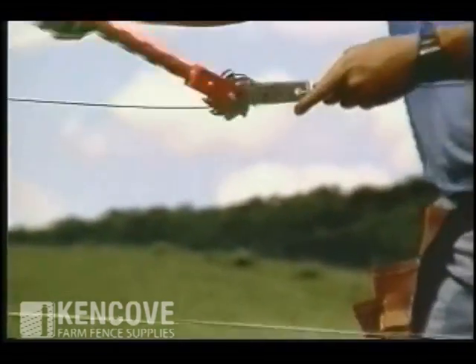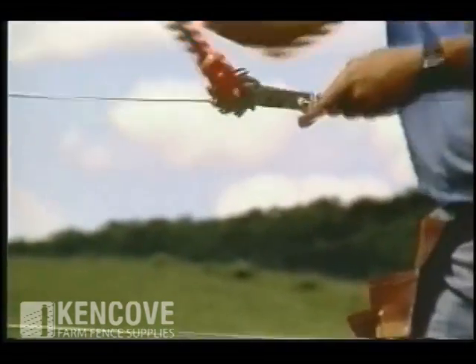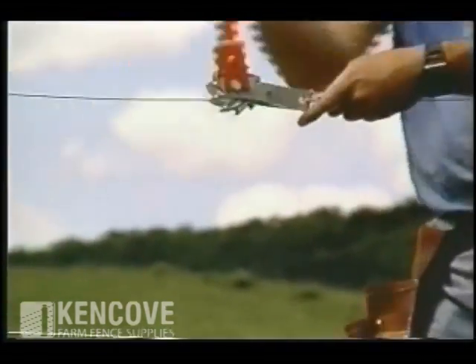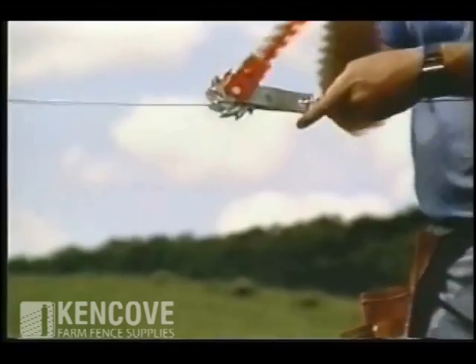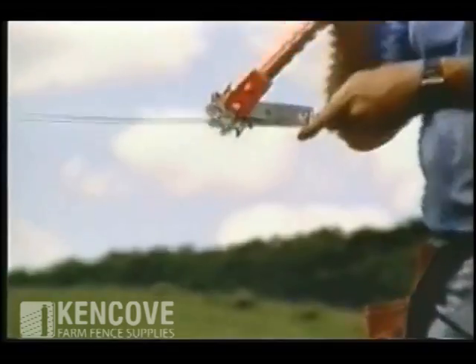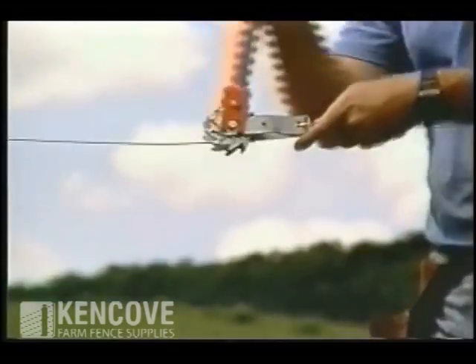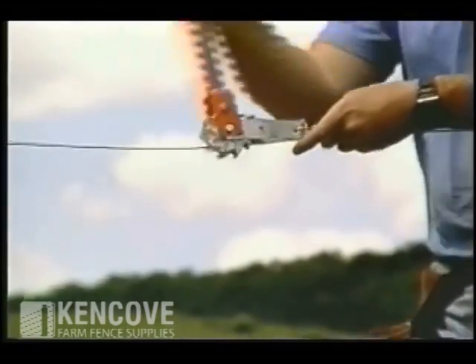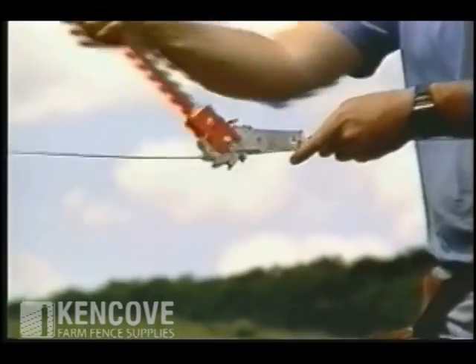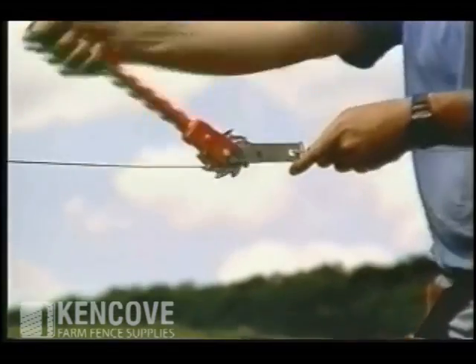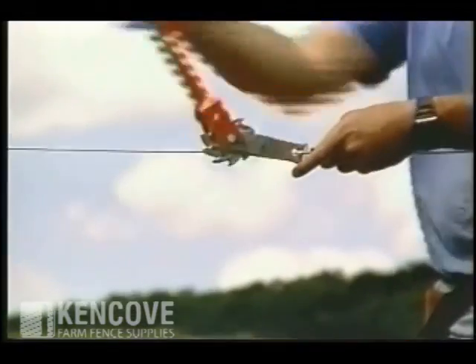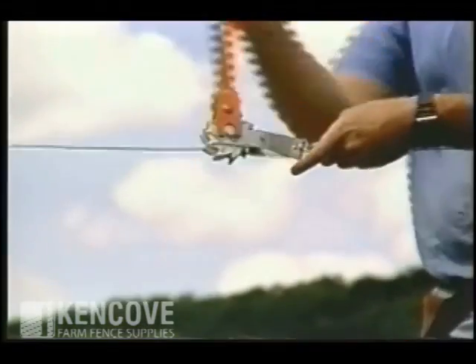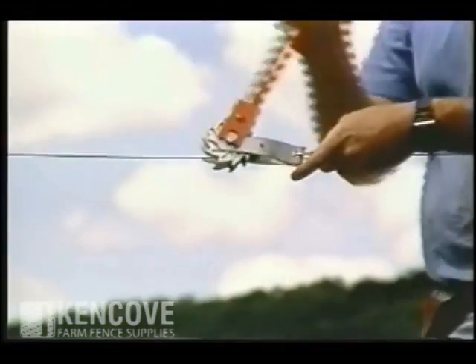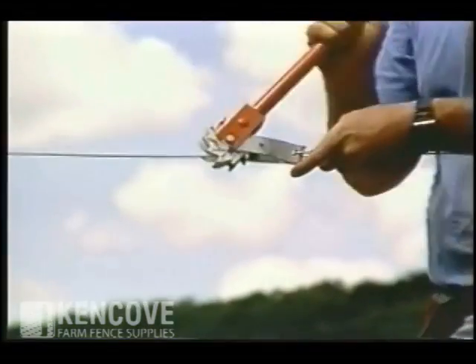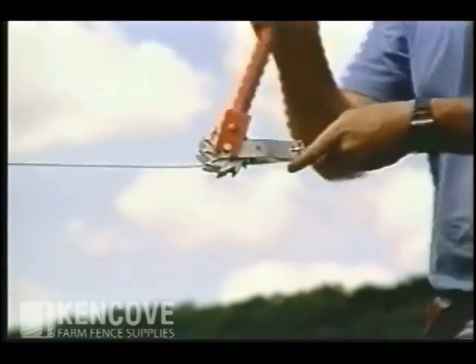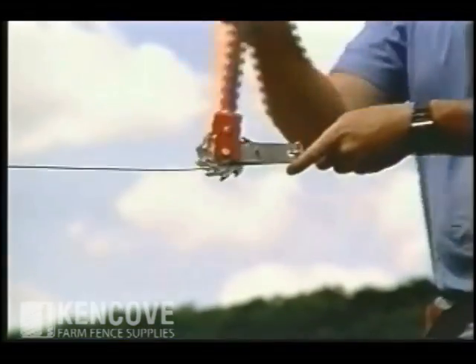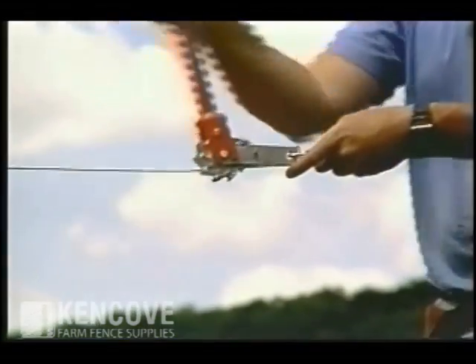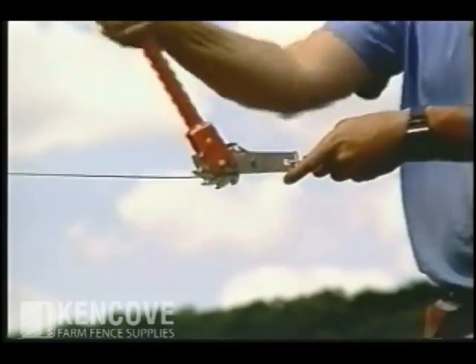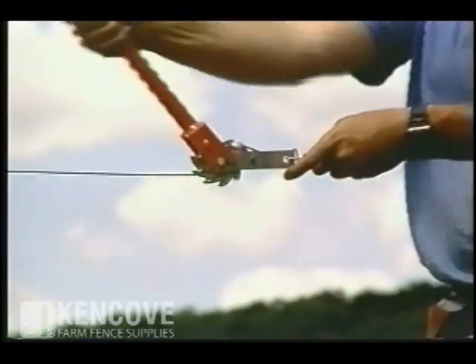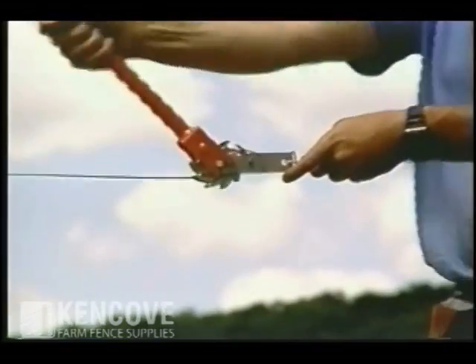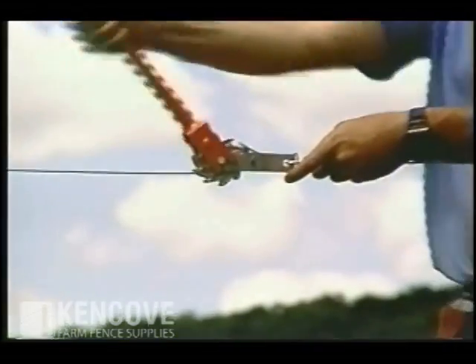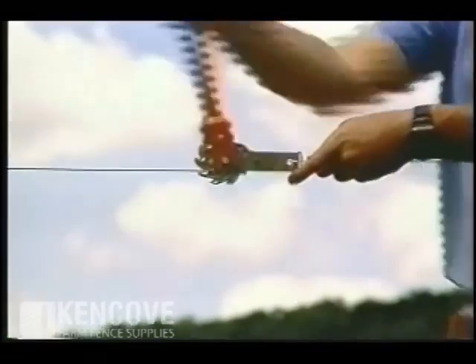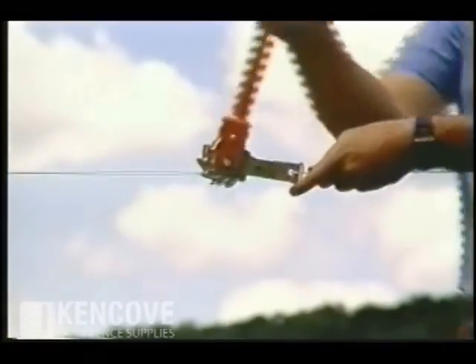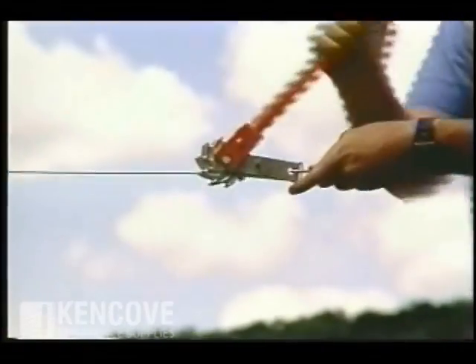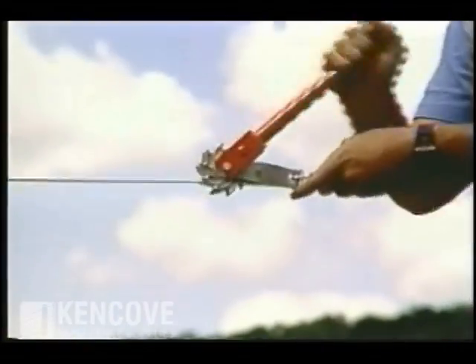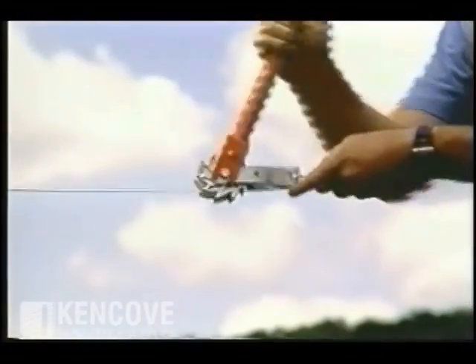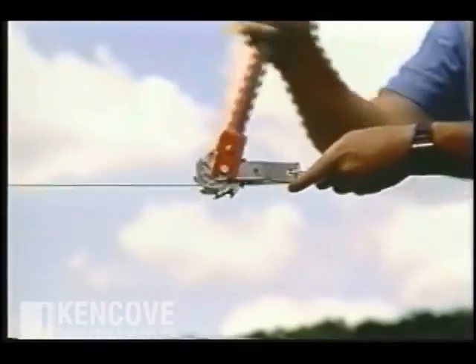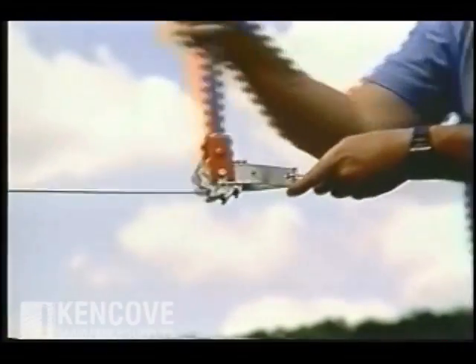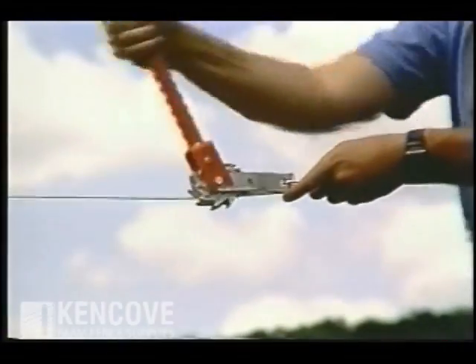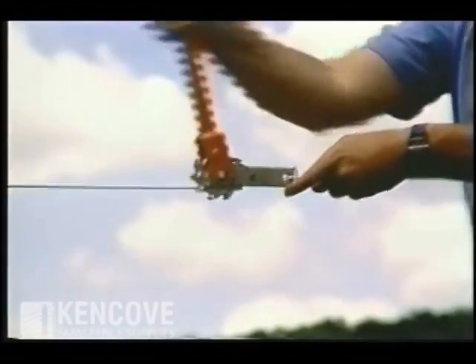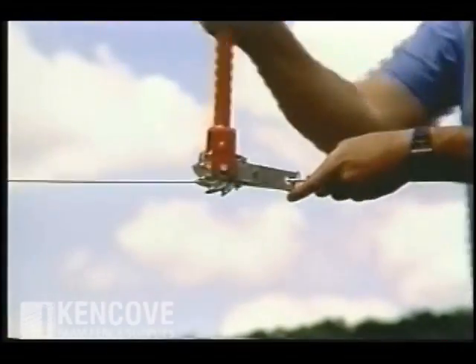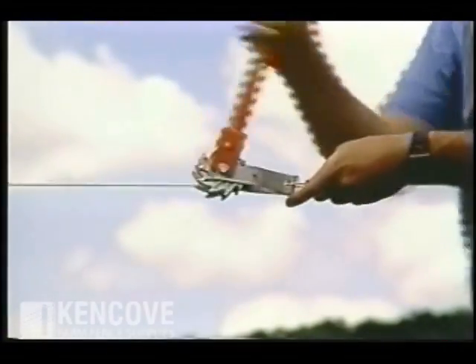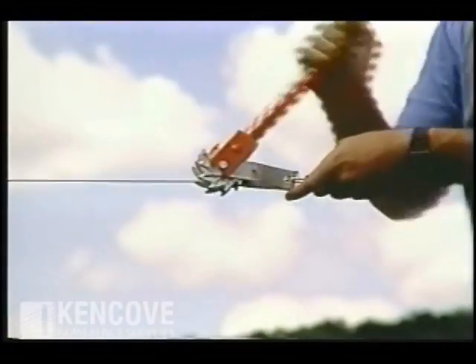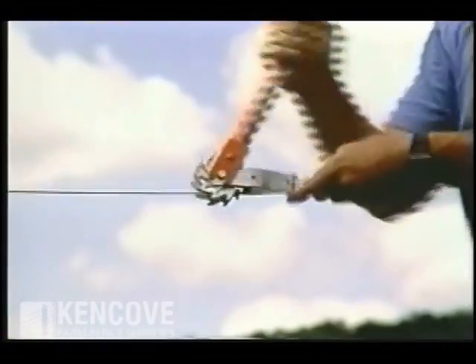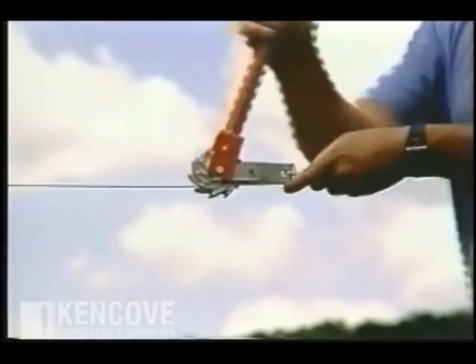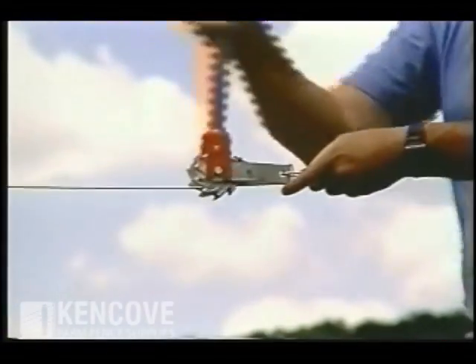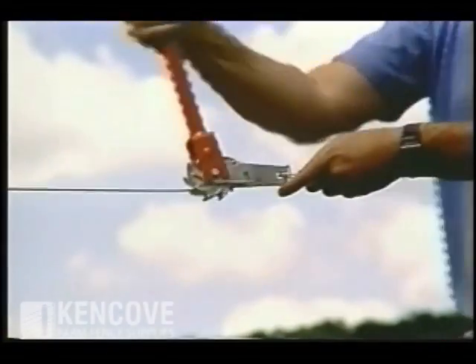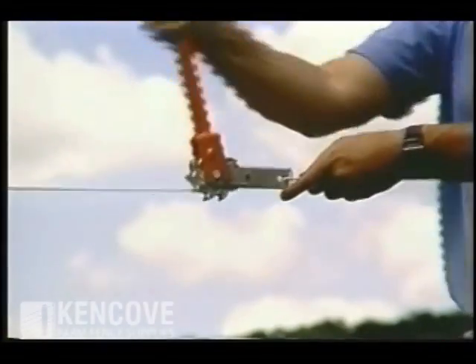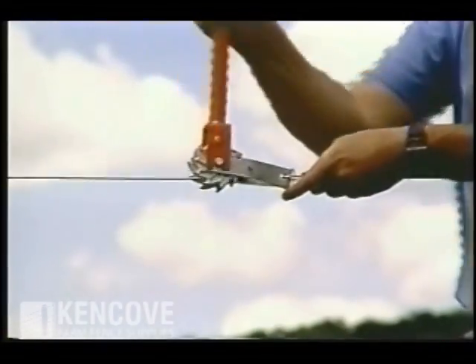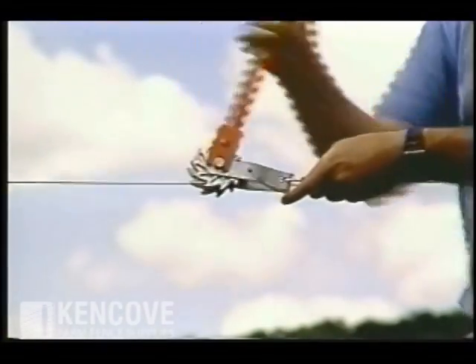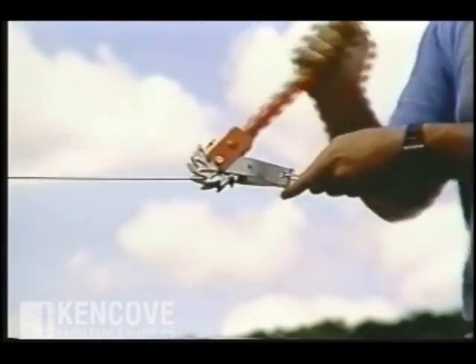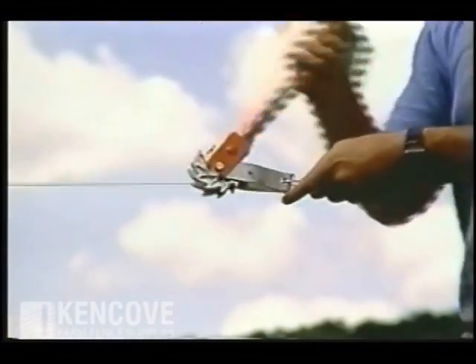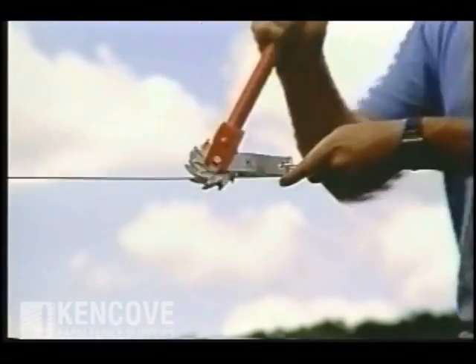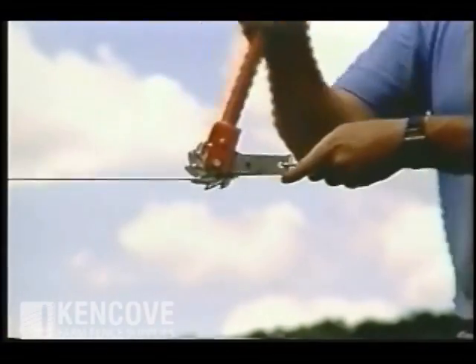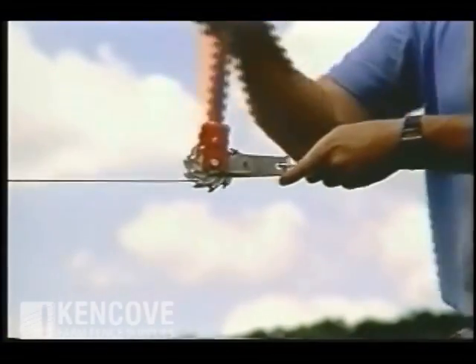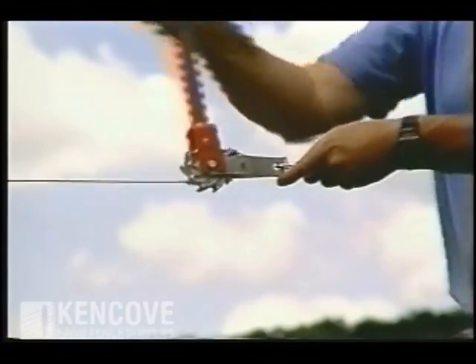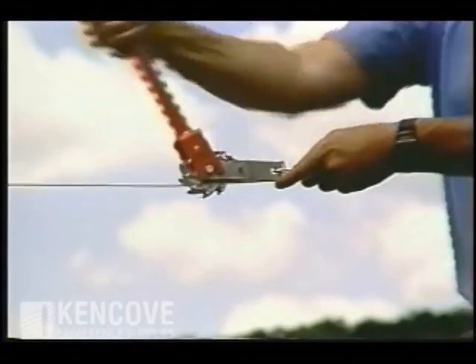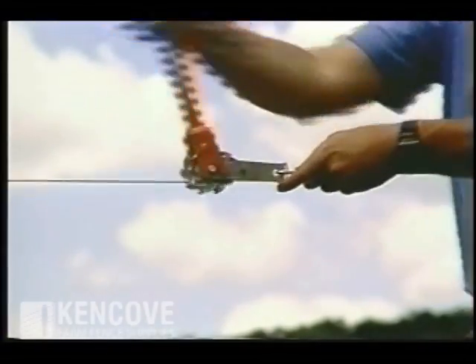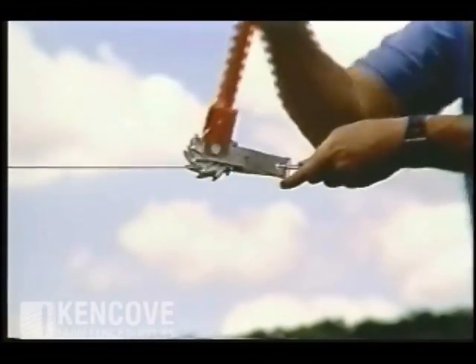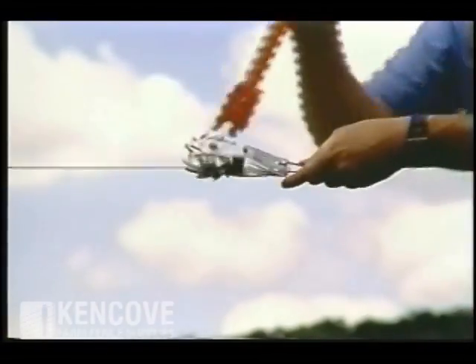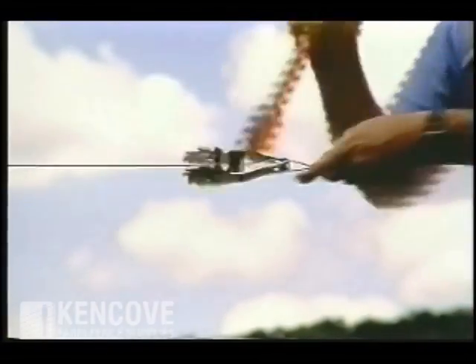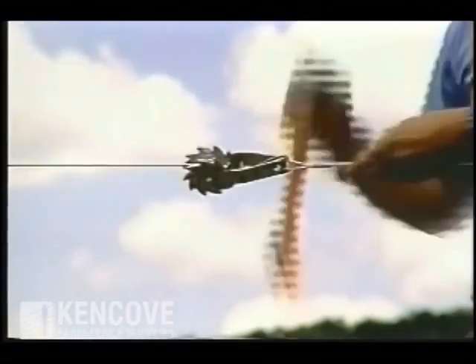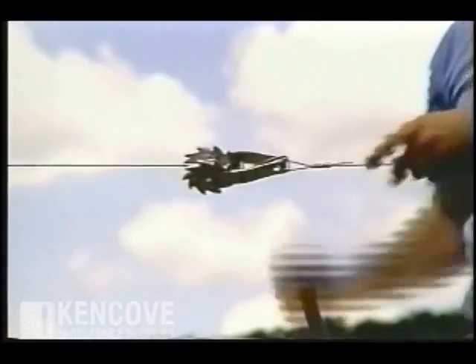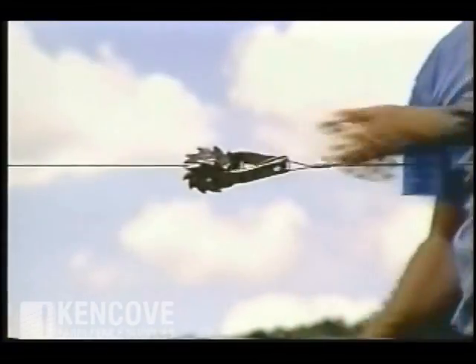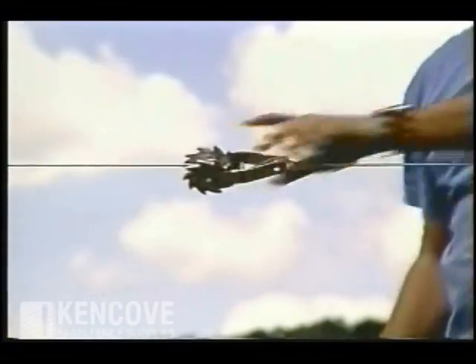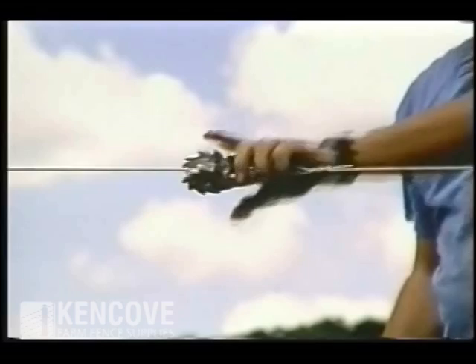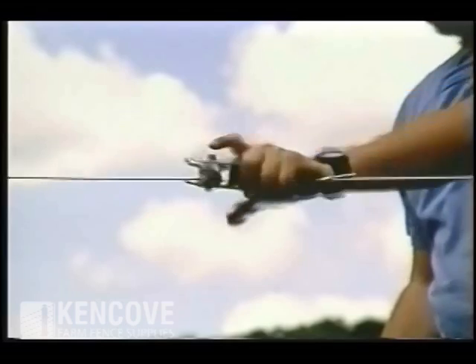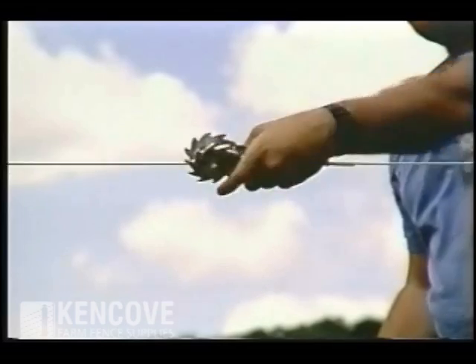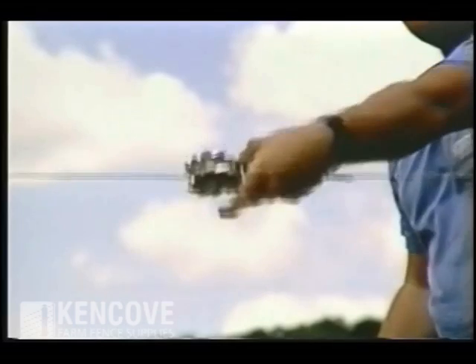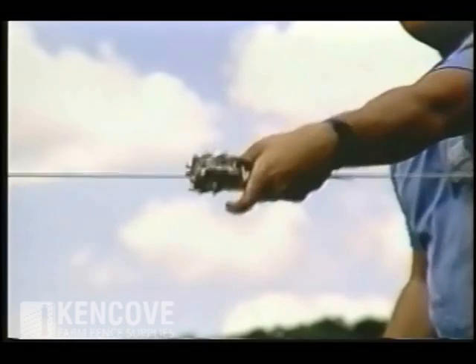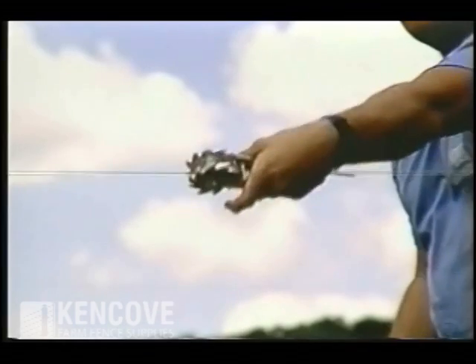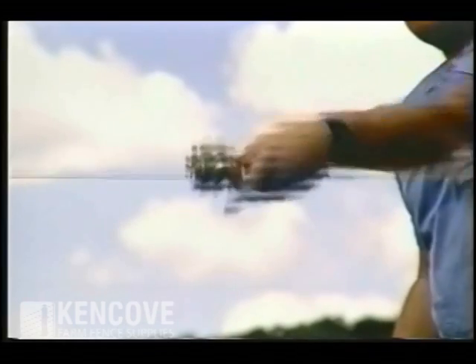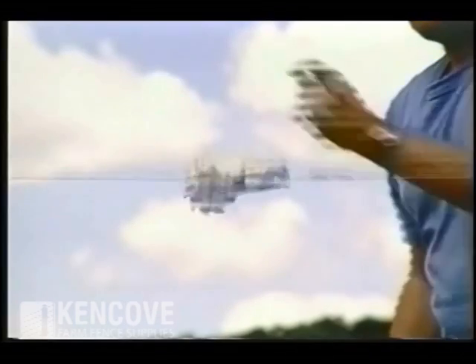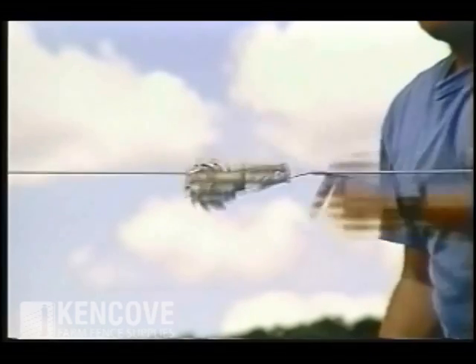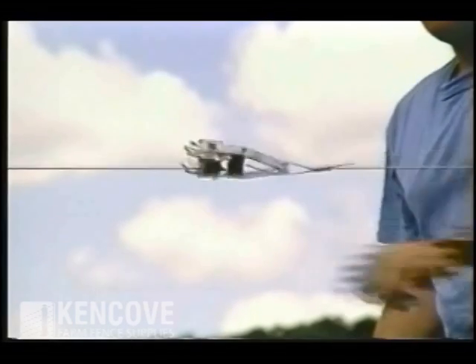It's a good idea to have a little extra wire on the reel in case you need to splice the wire together in the event of future repair.